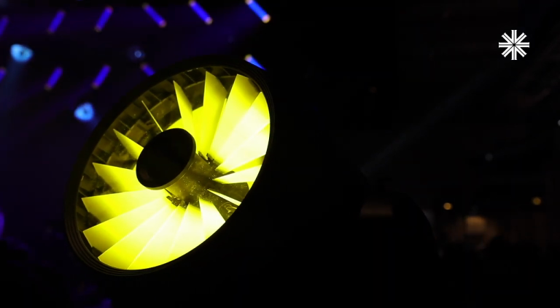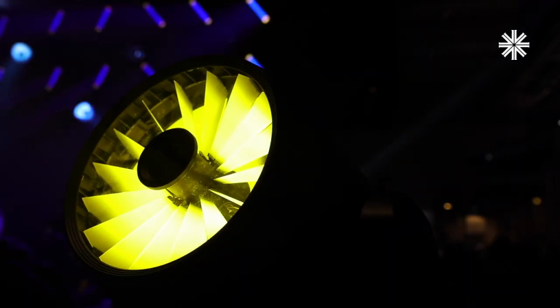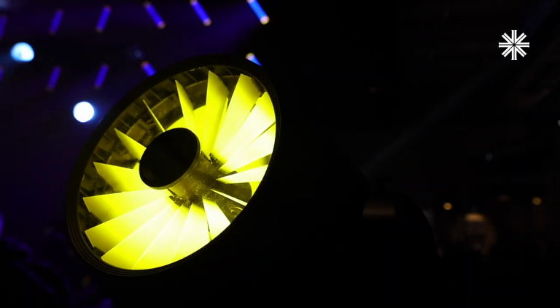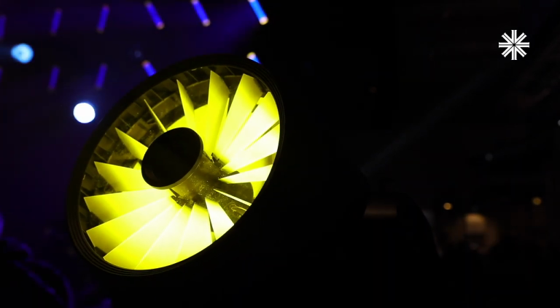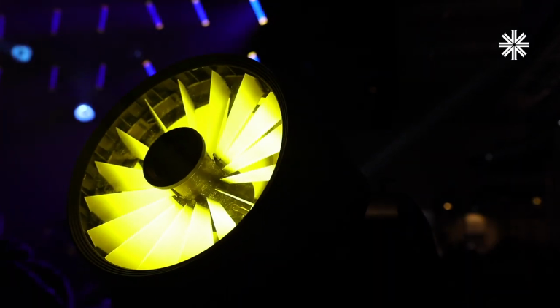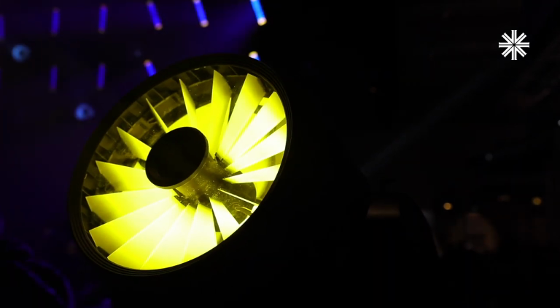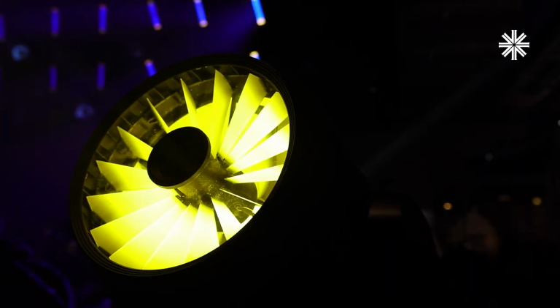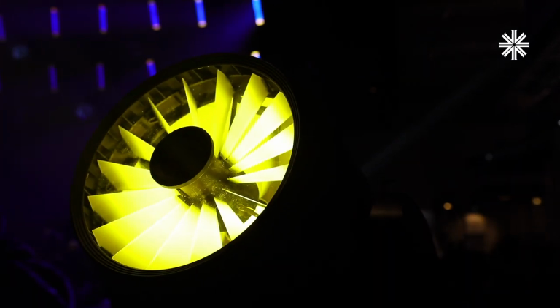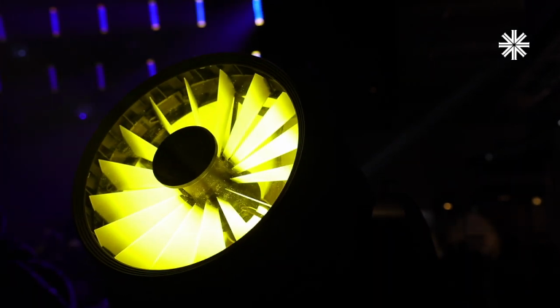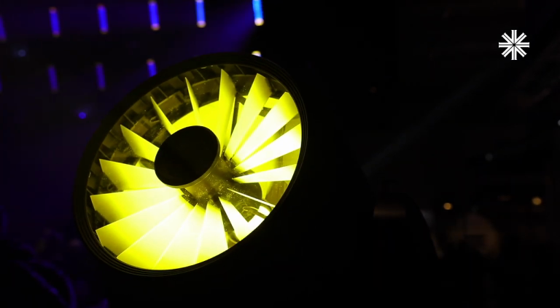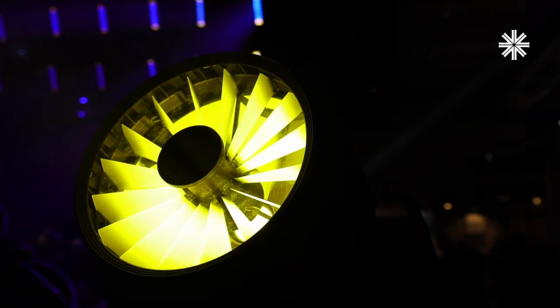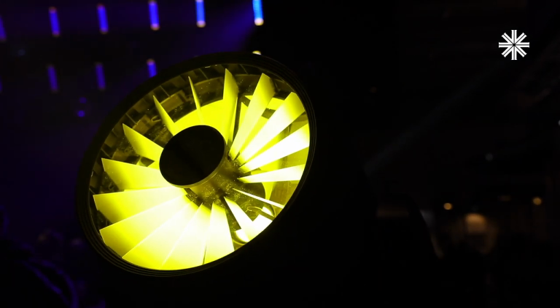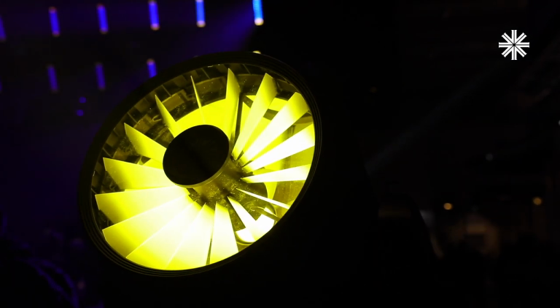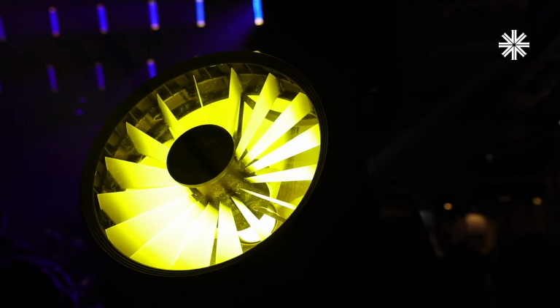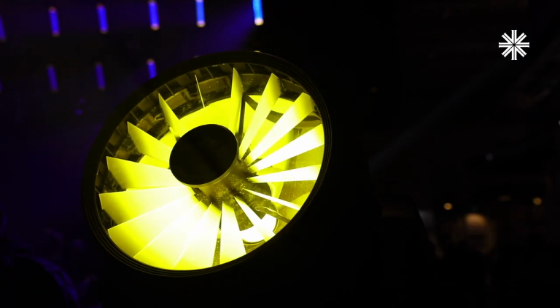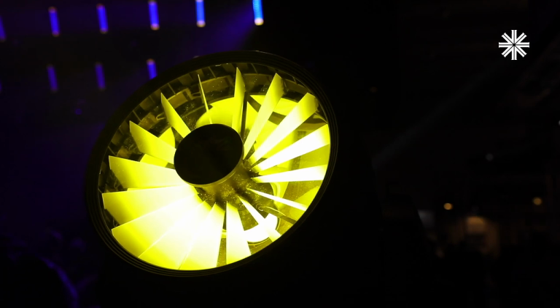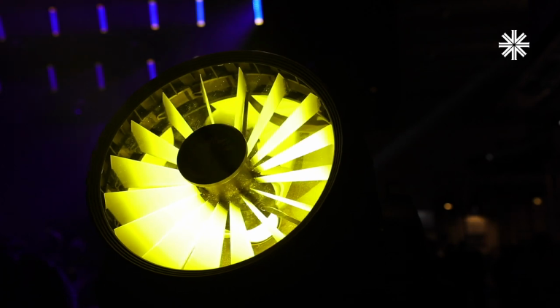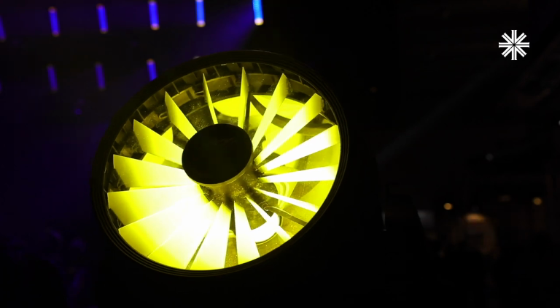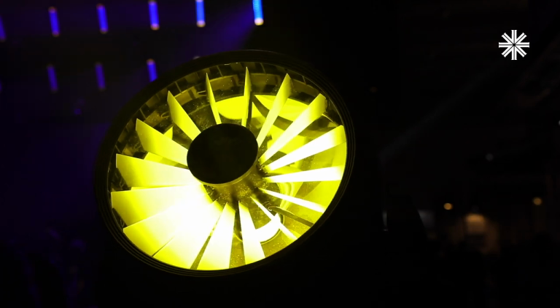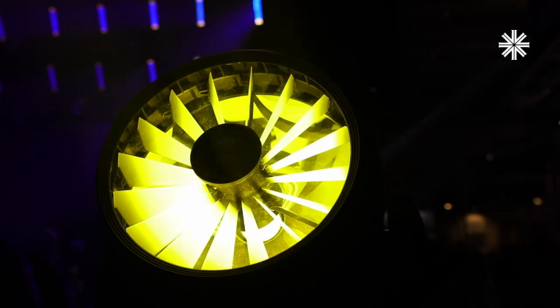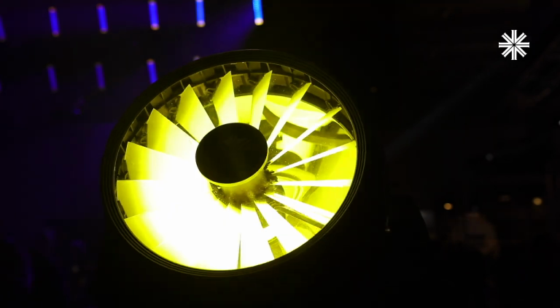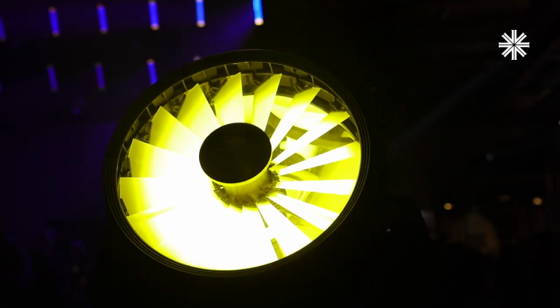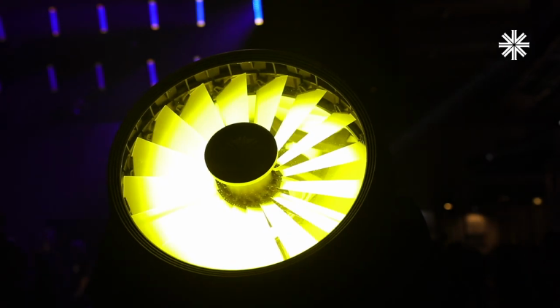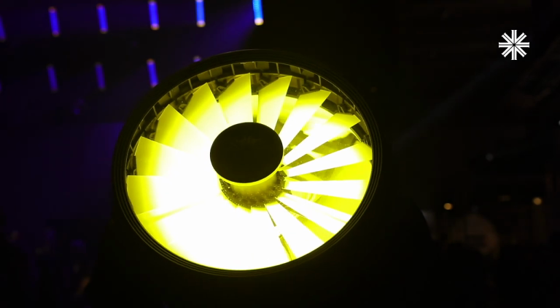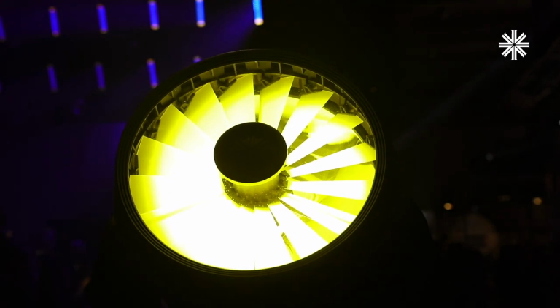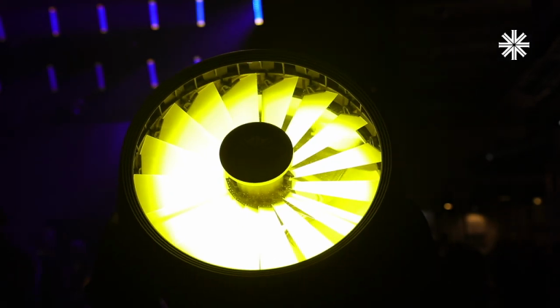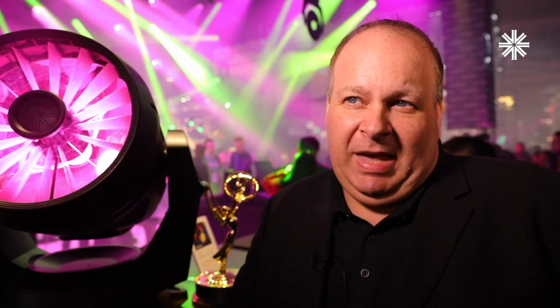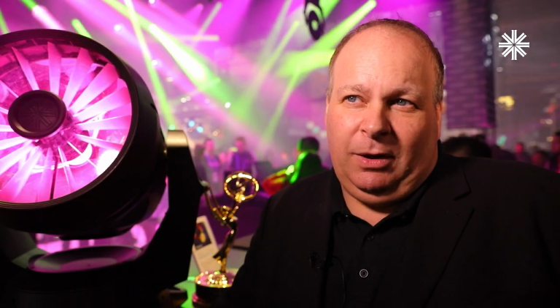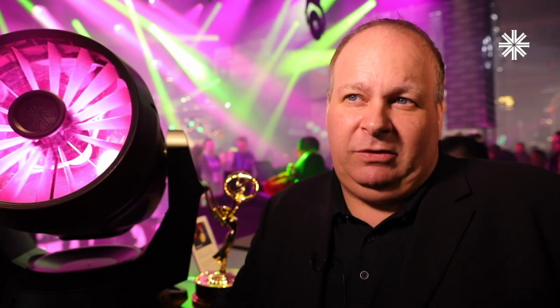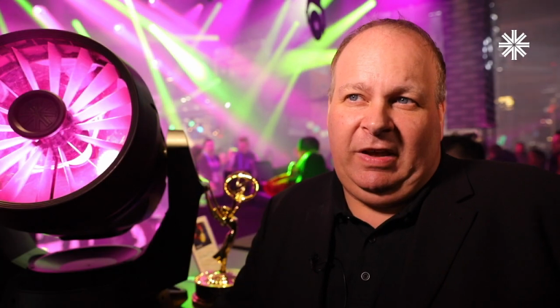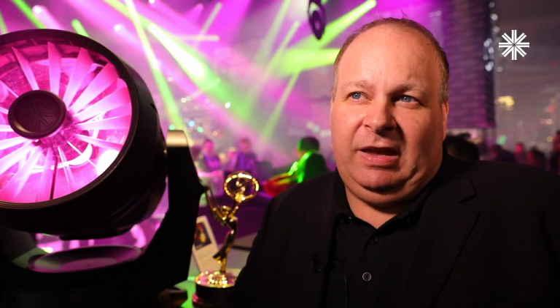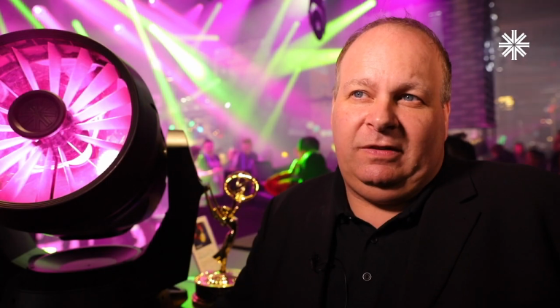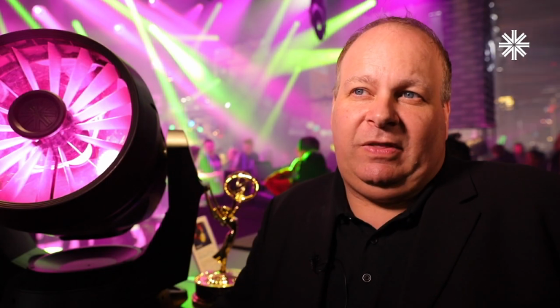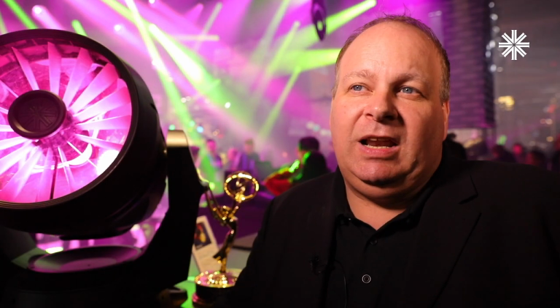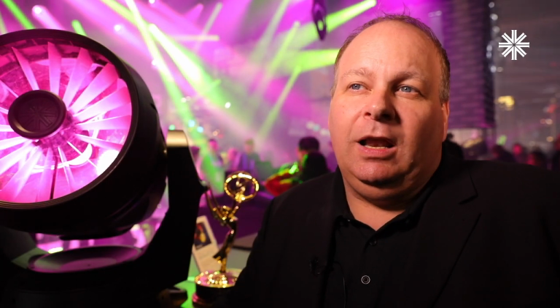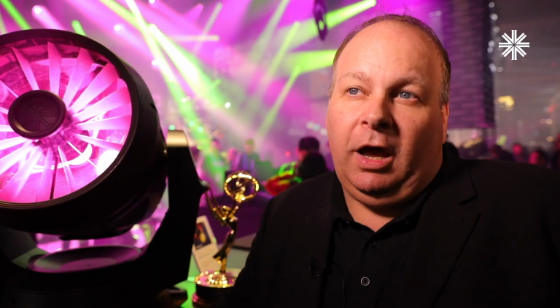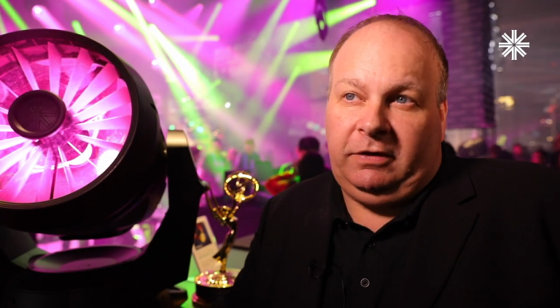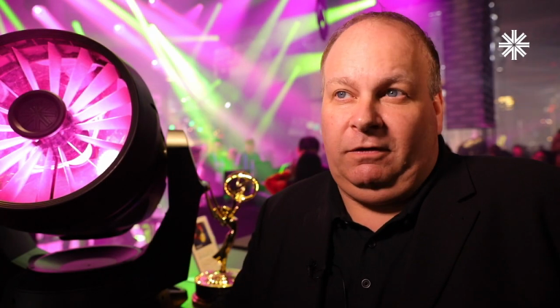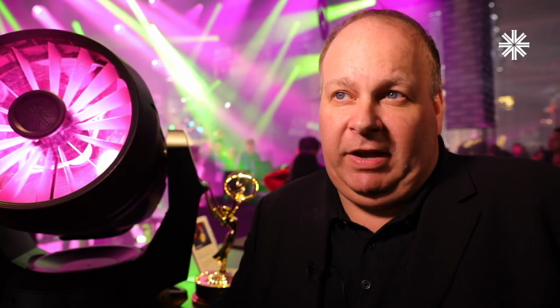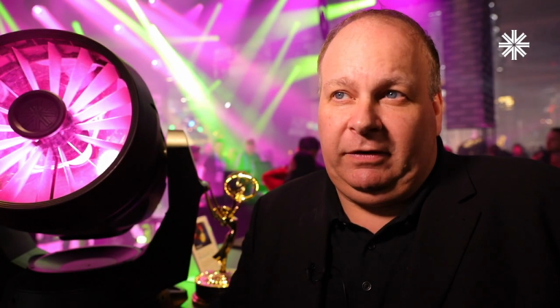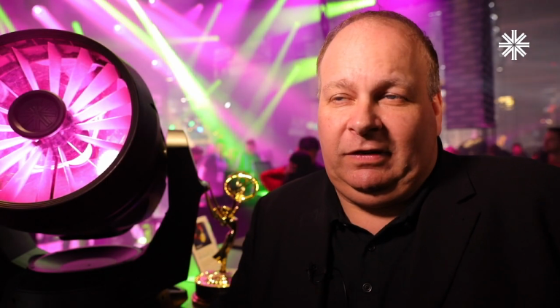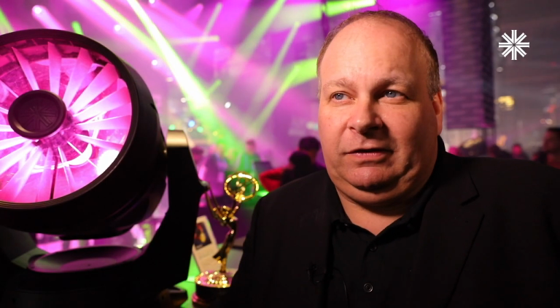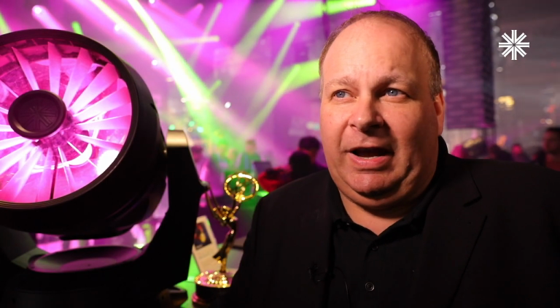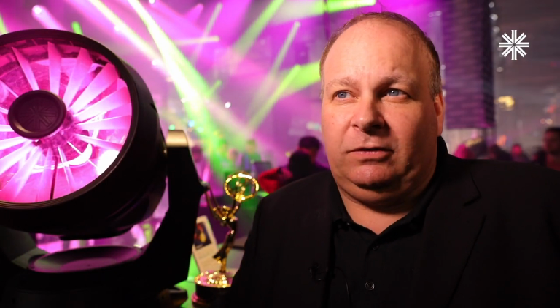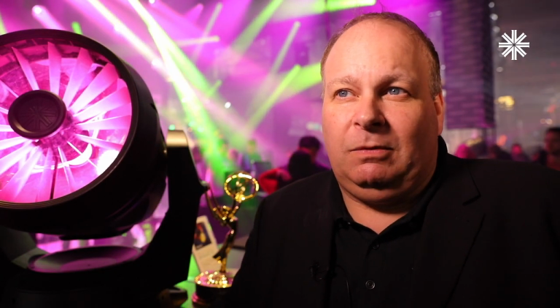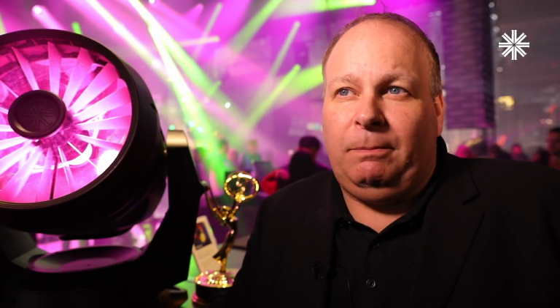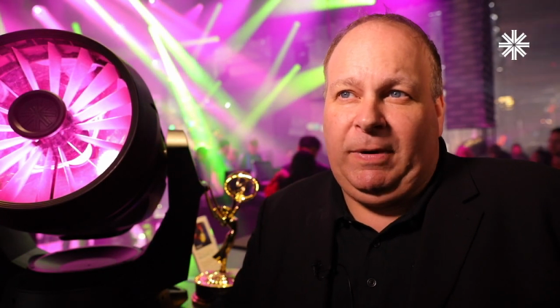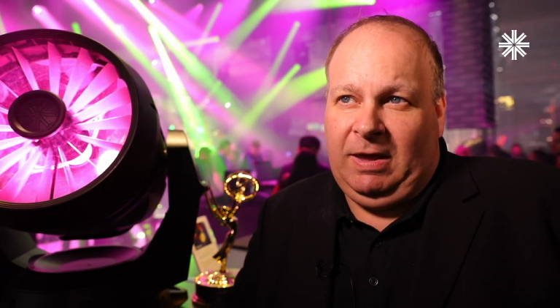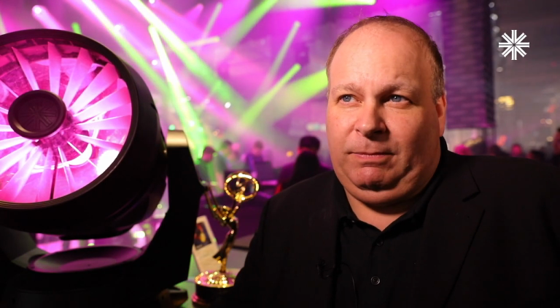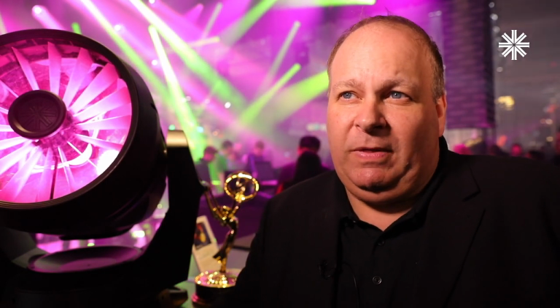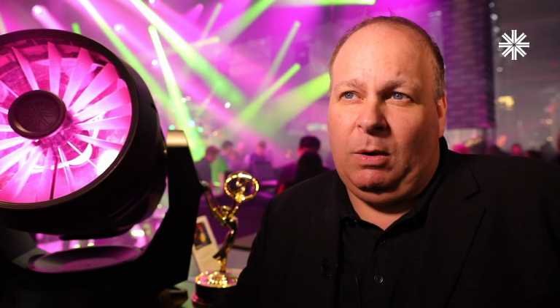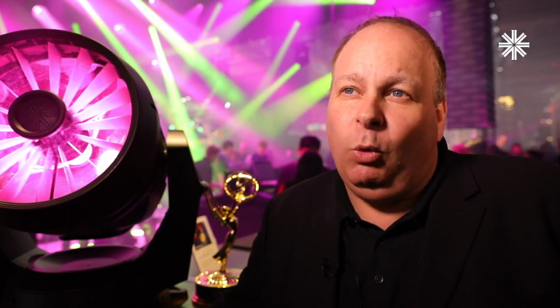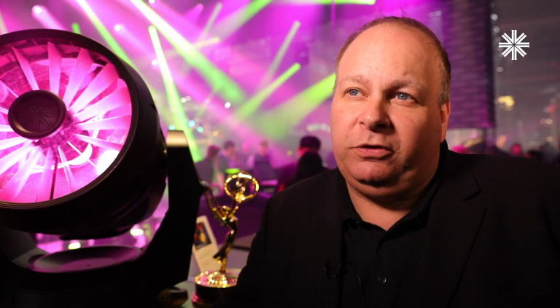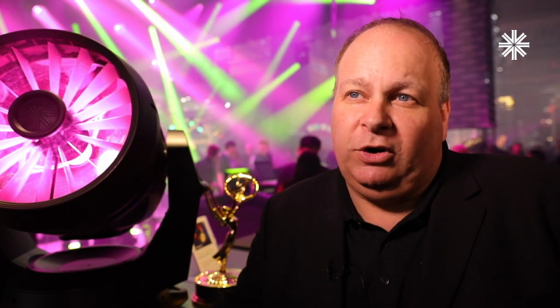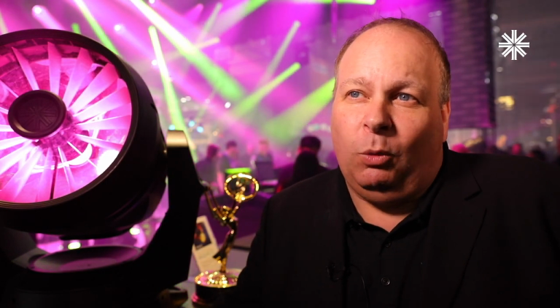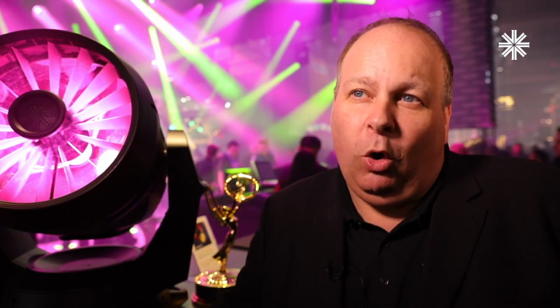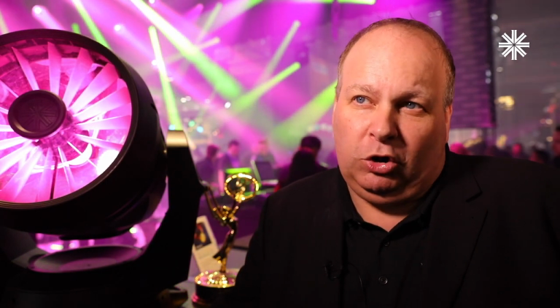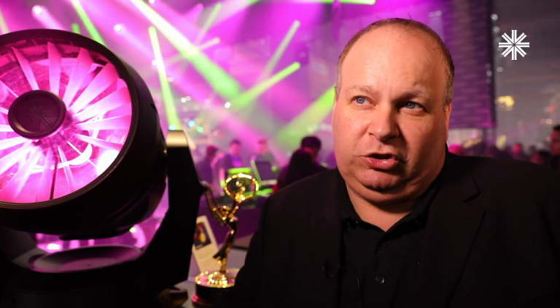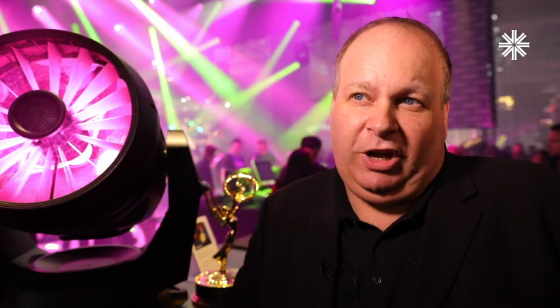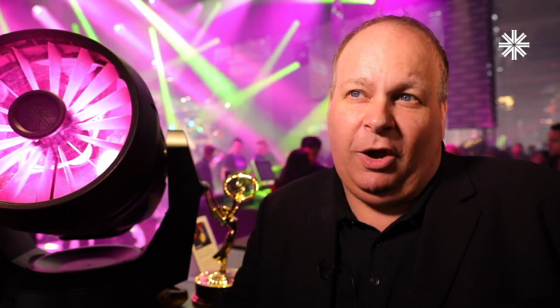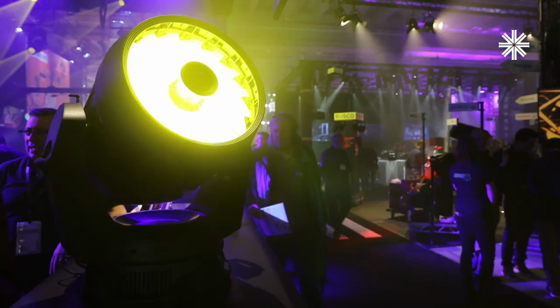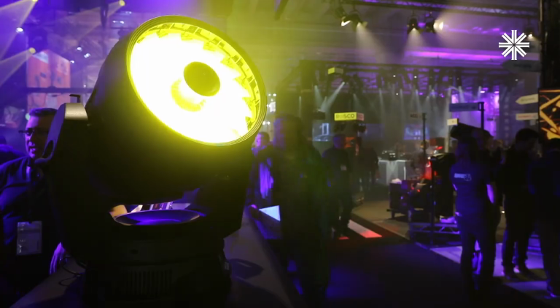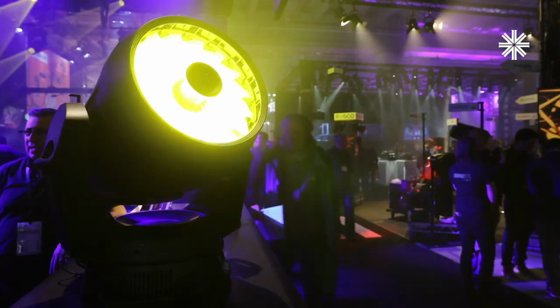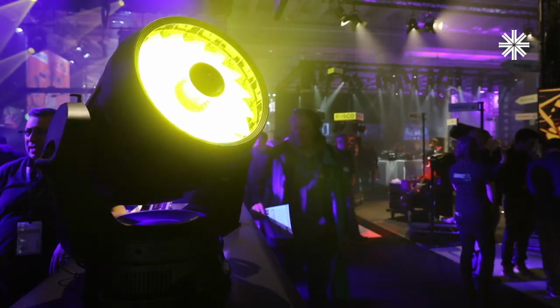This fixture was born out of direct feedback from the LDs. They liked the VL6000 beam, but they wanted a wash to go with it.